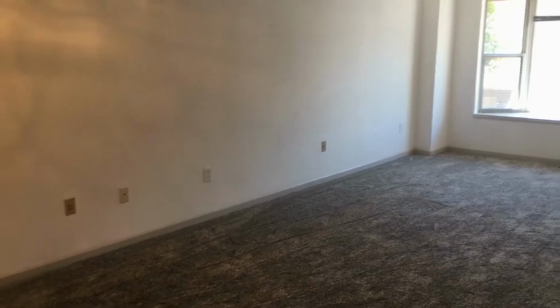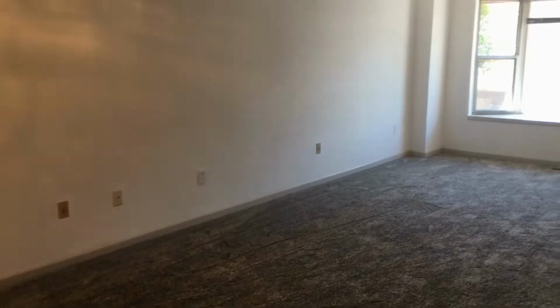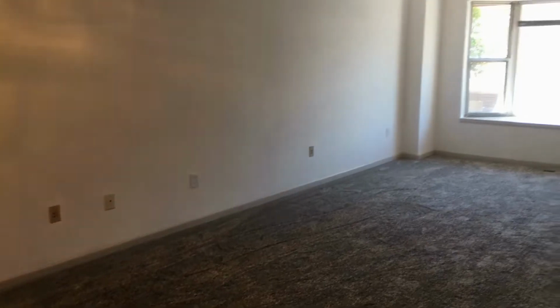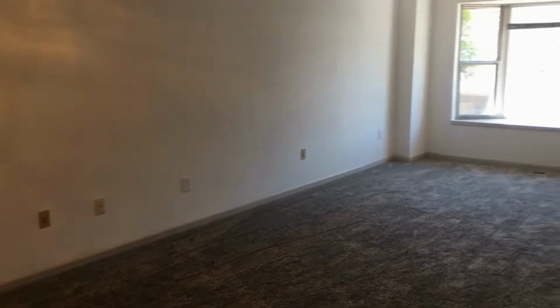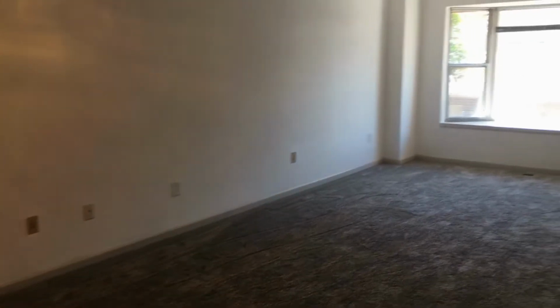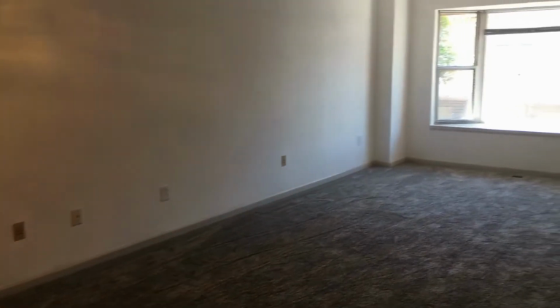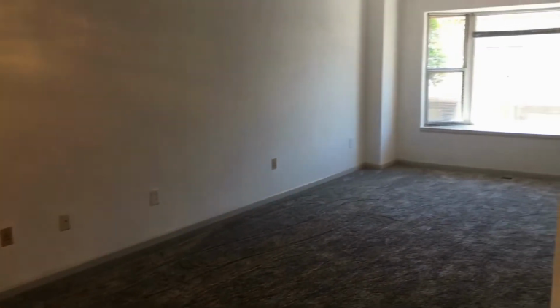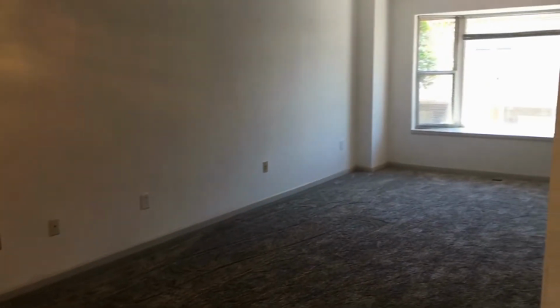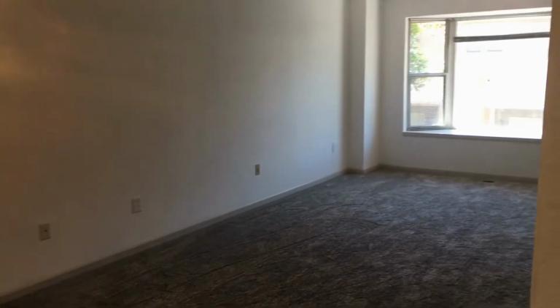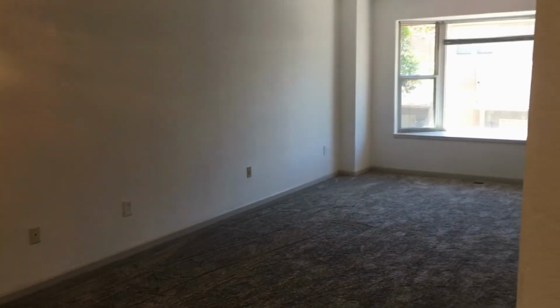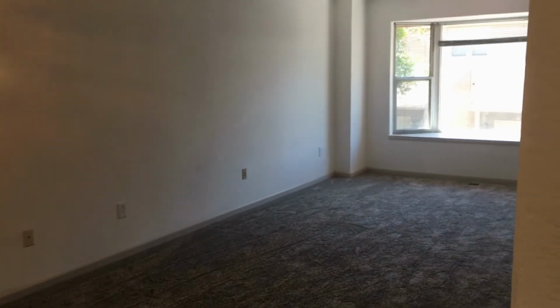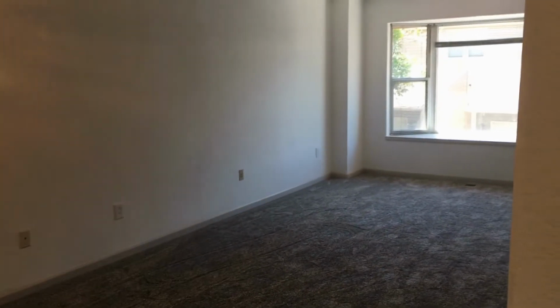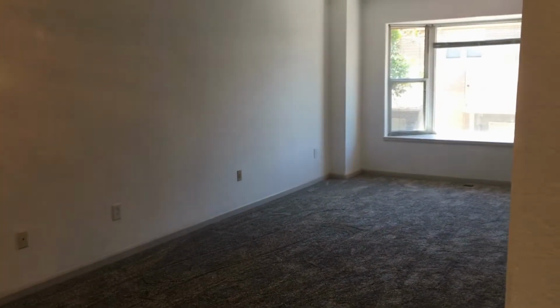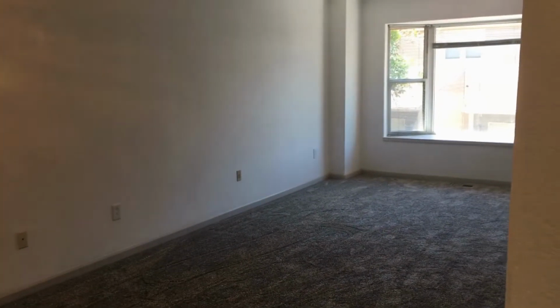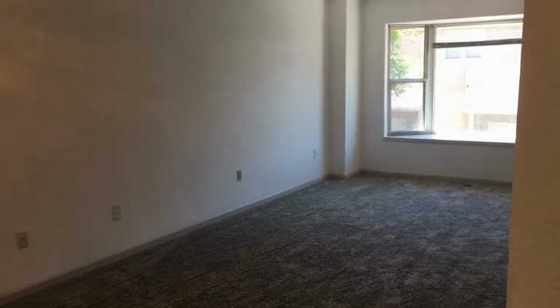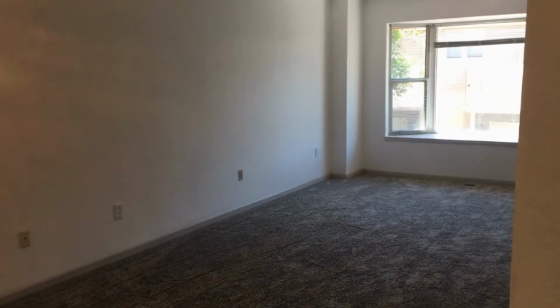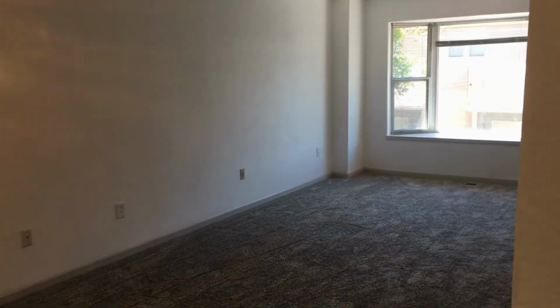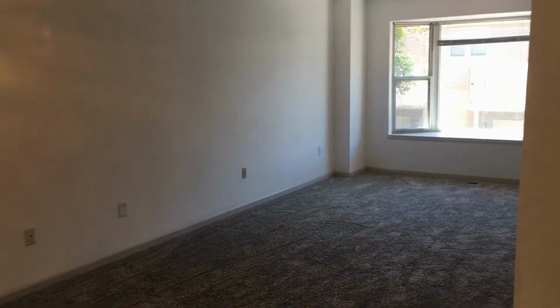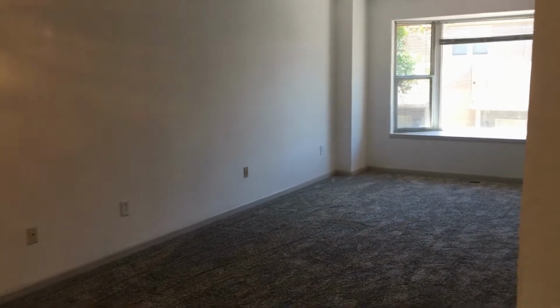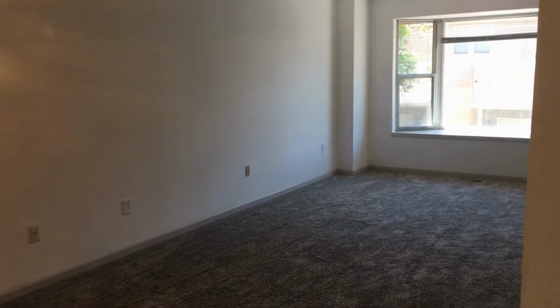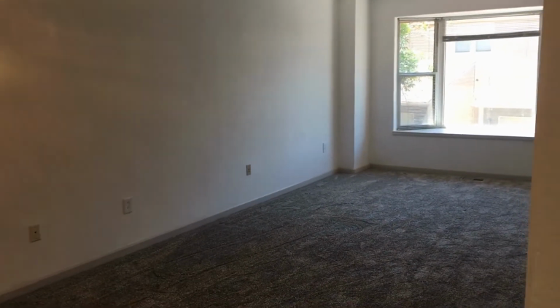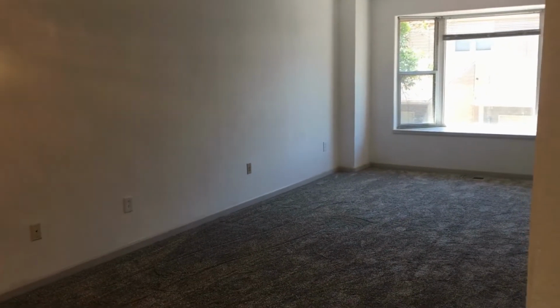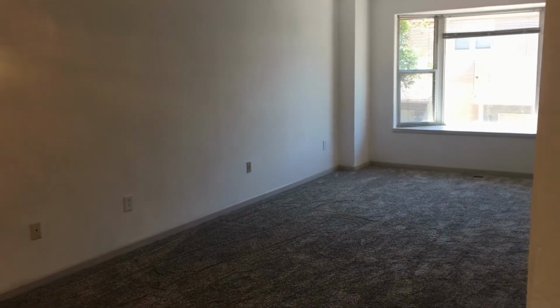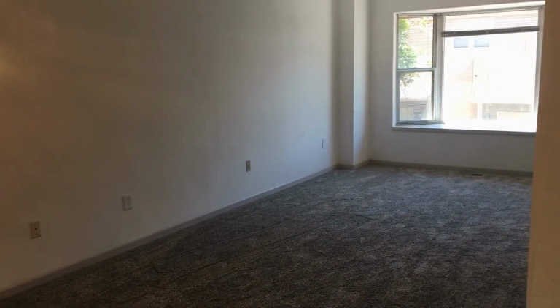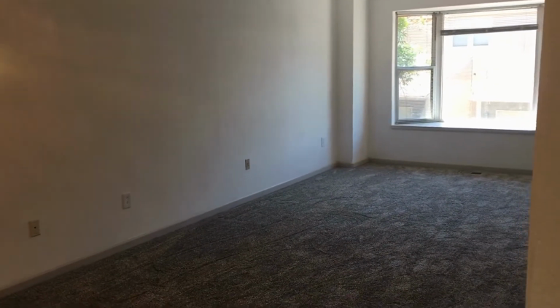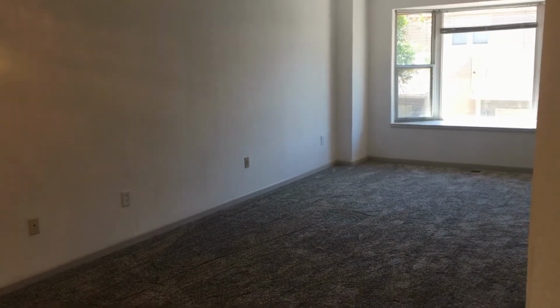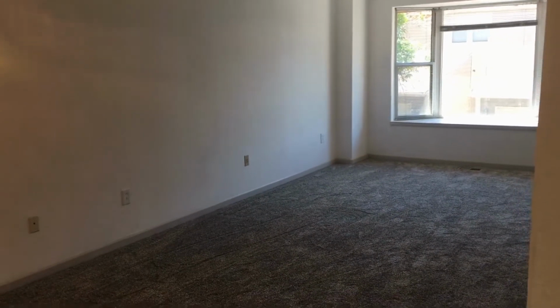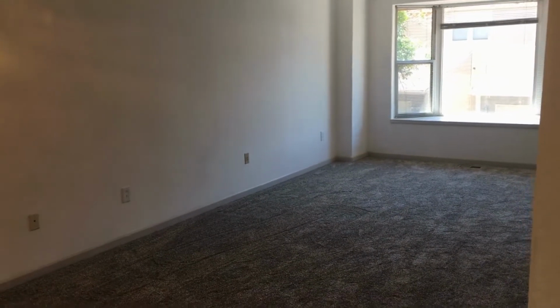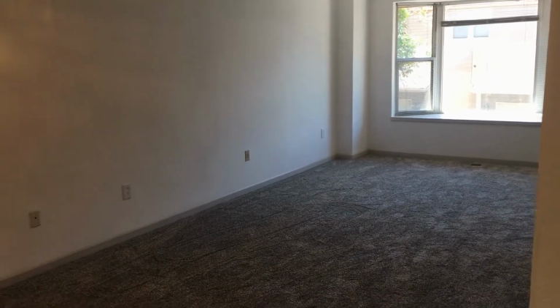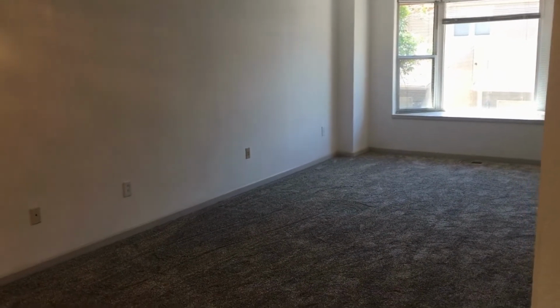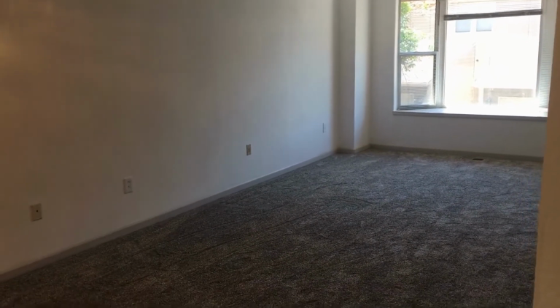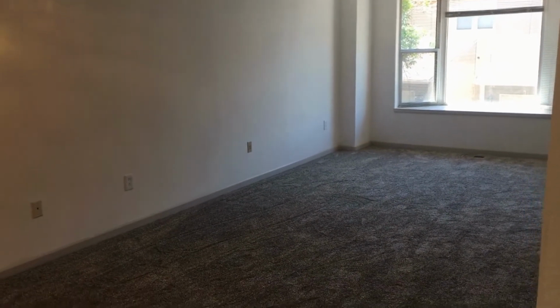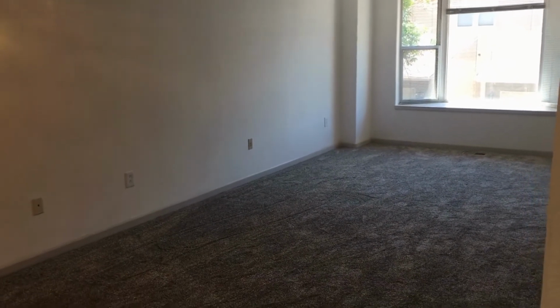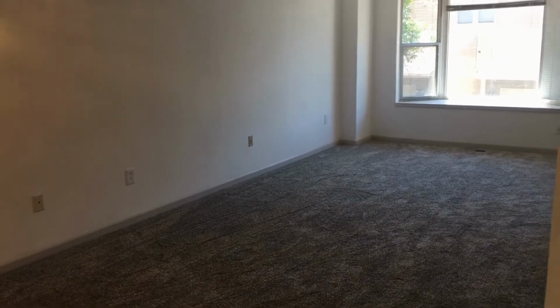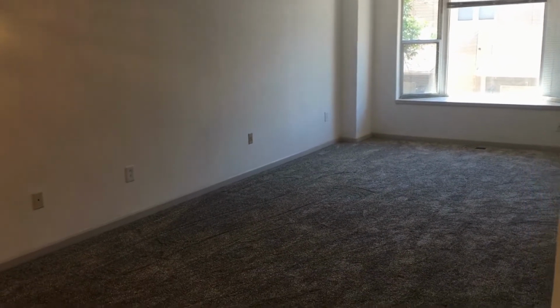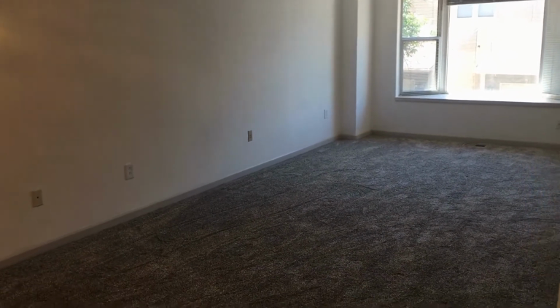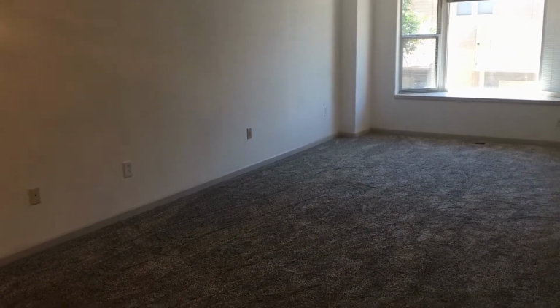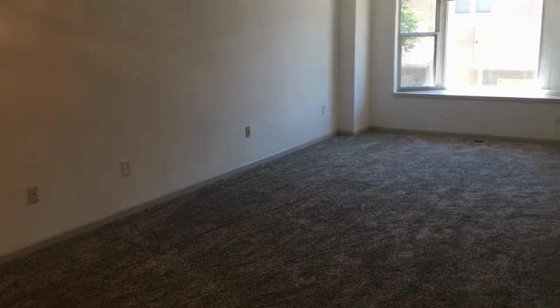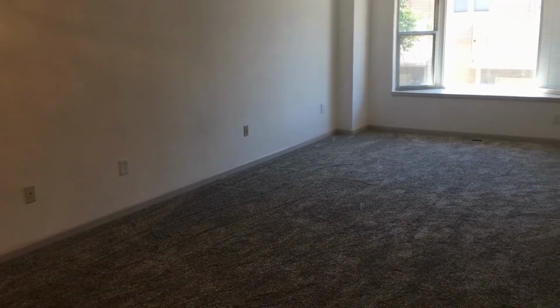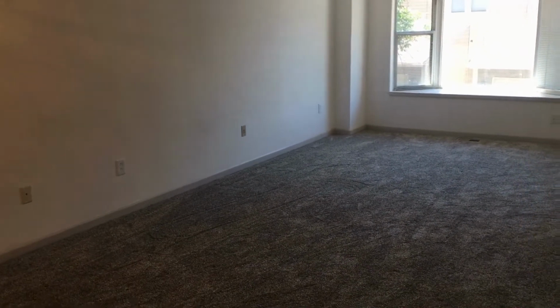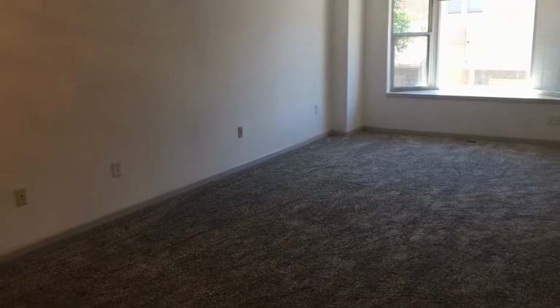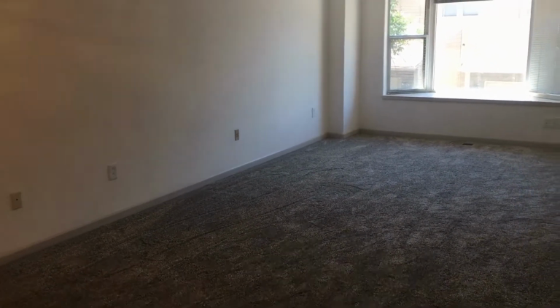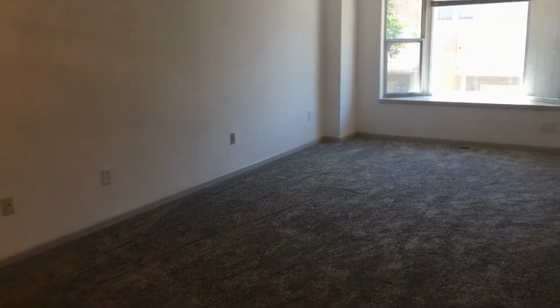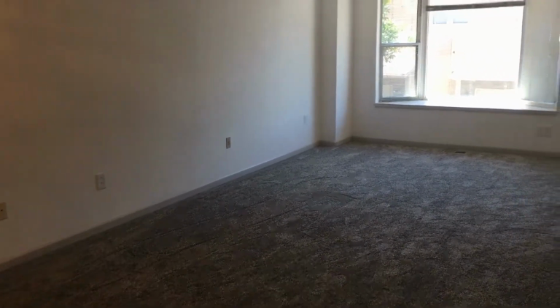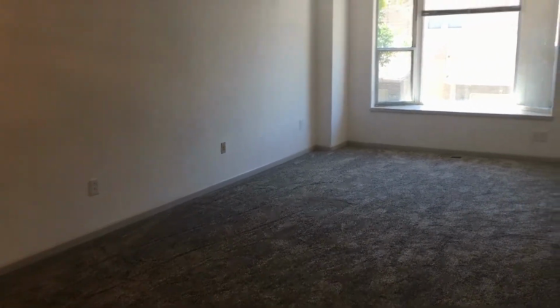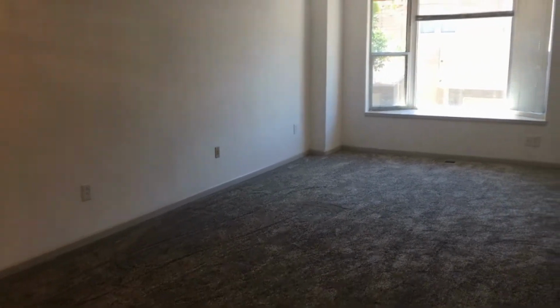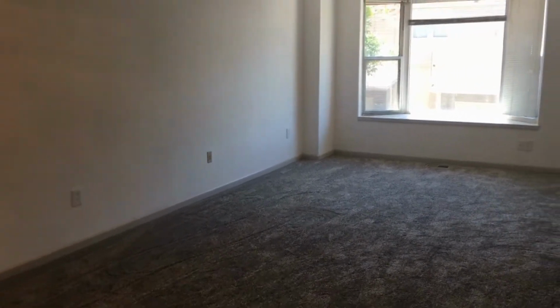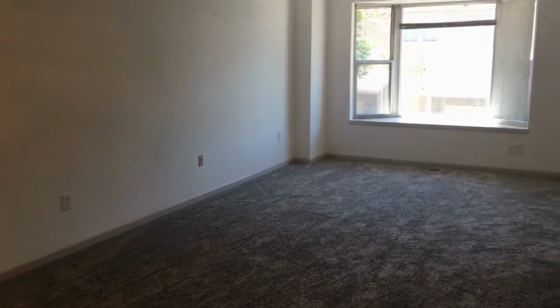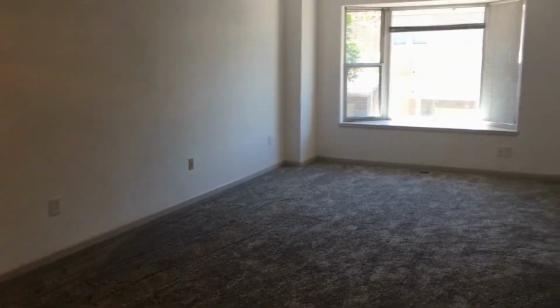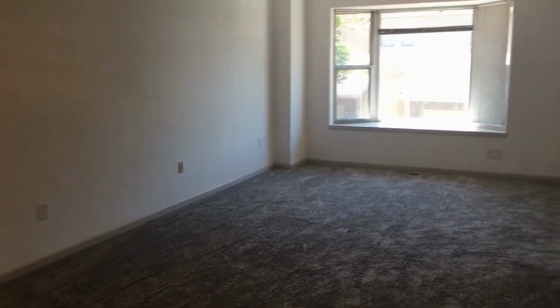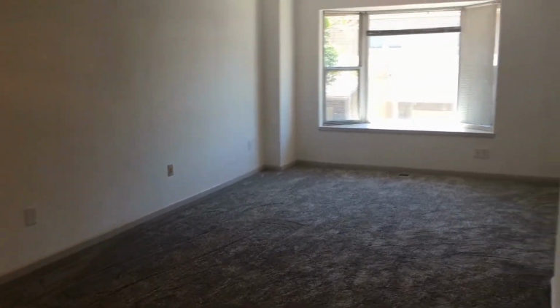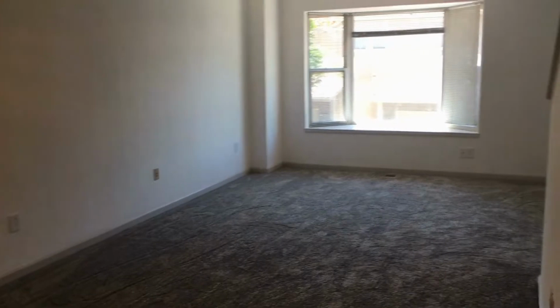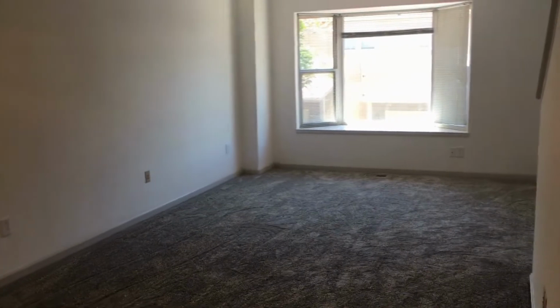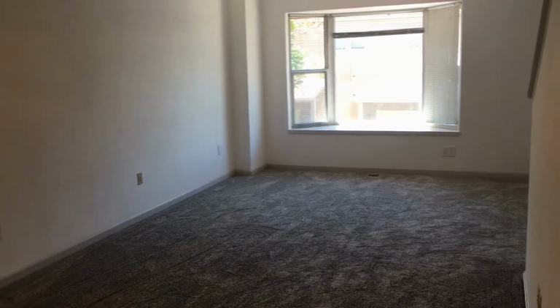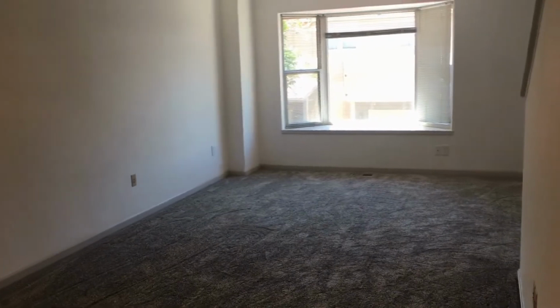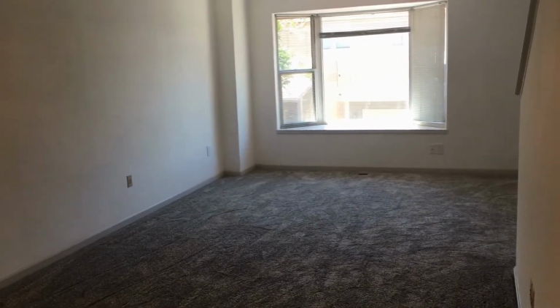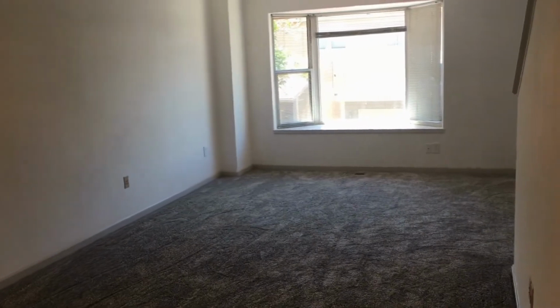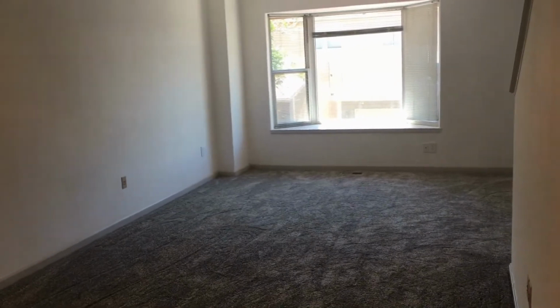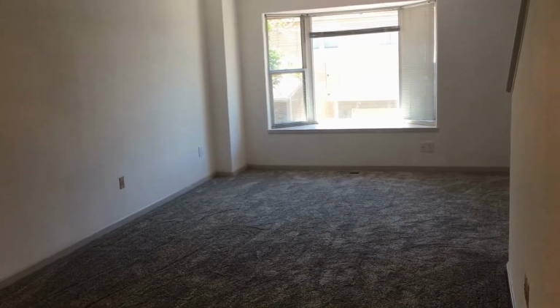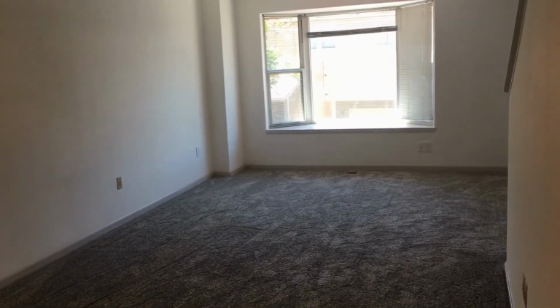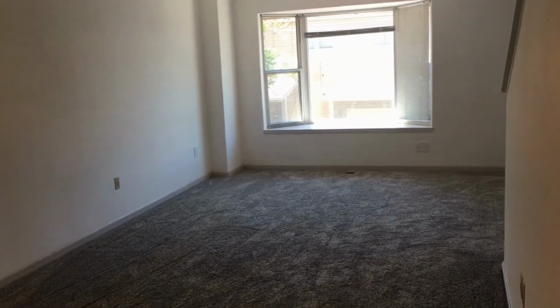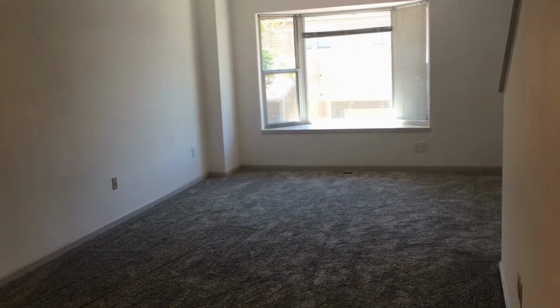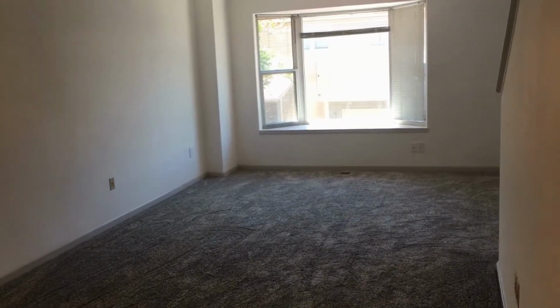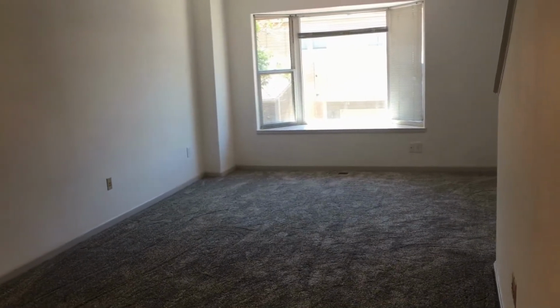Hello. Today we are touring 3300 South Florida Avenue, Unit 121.